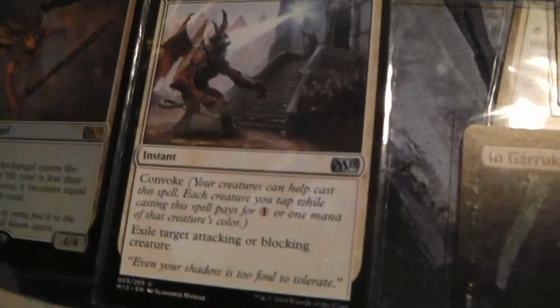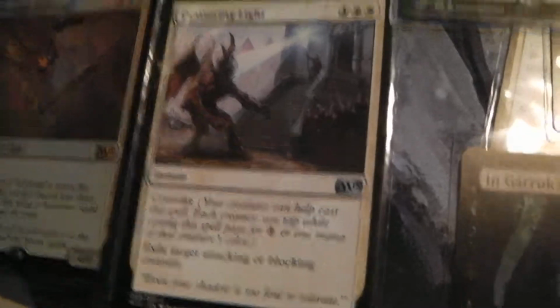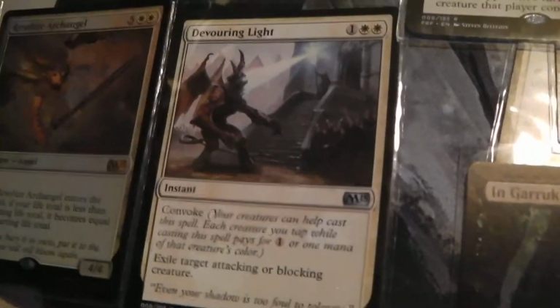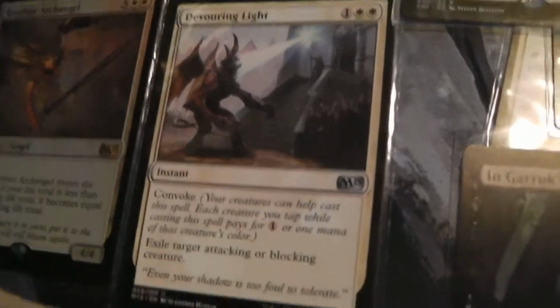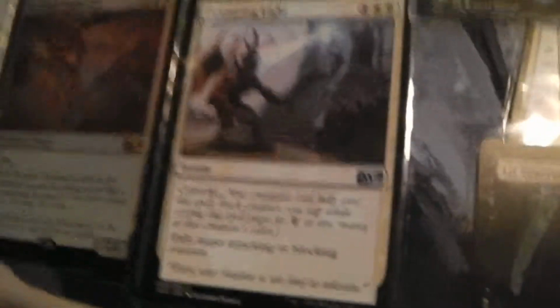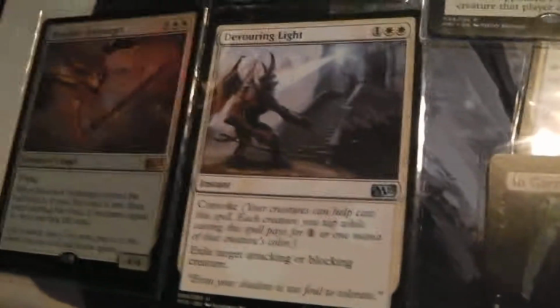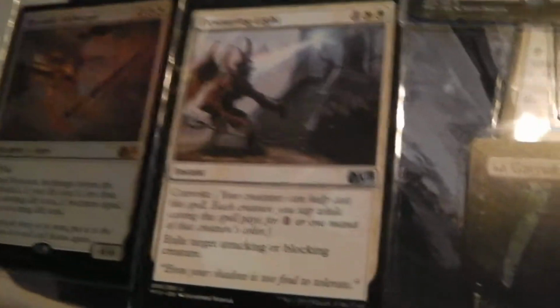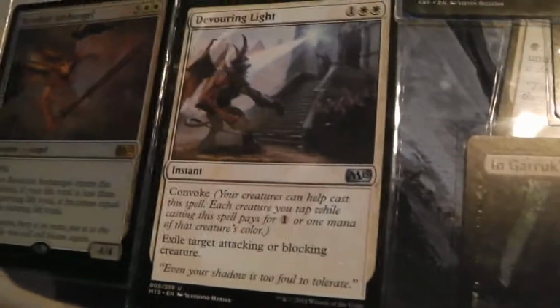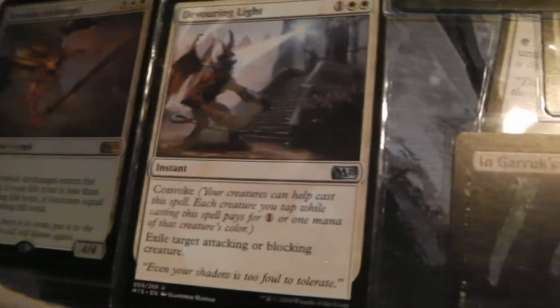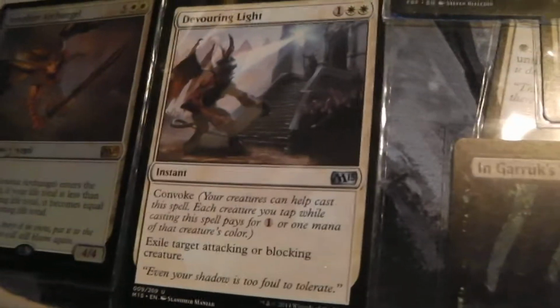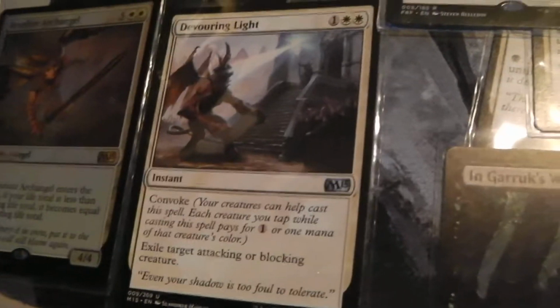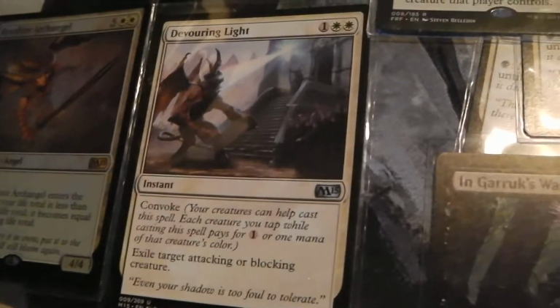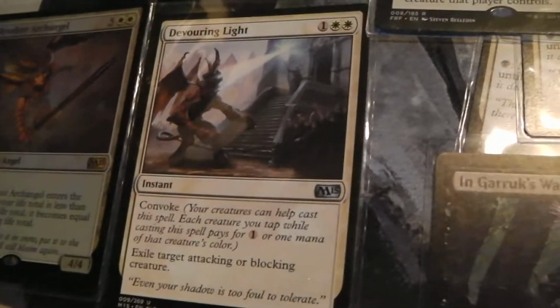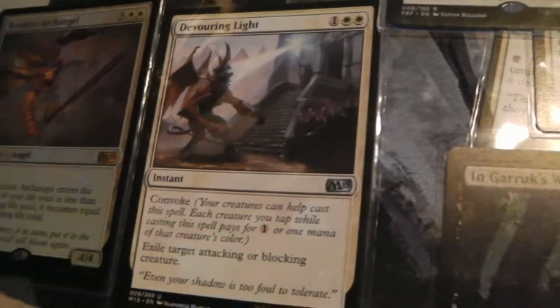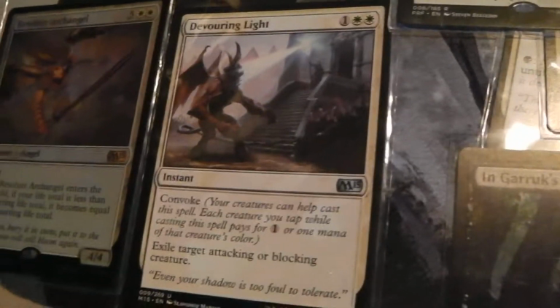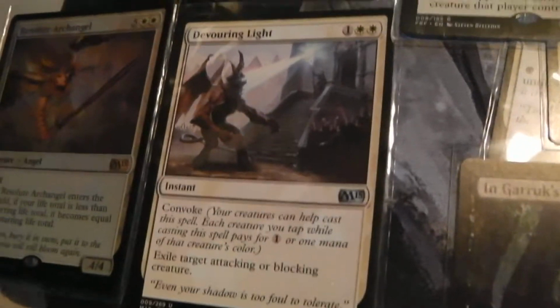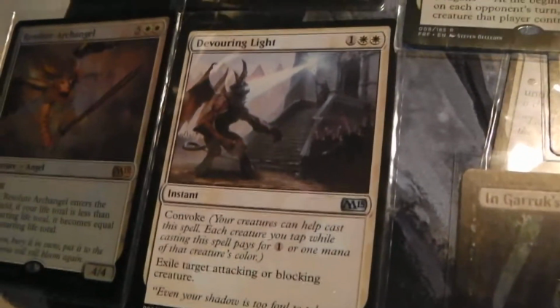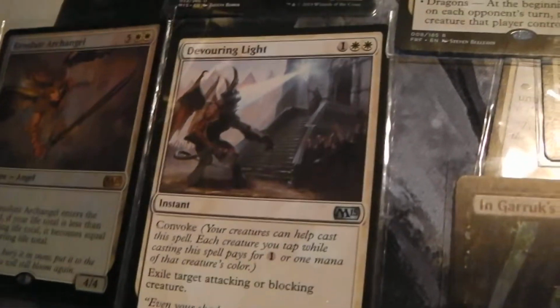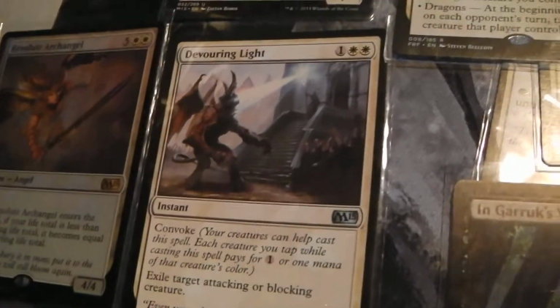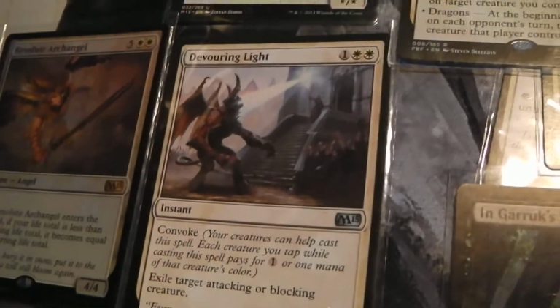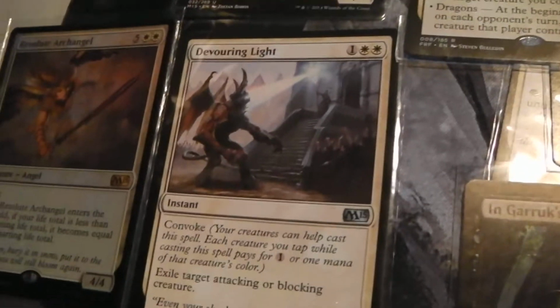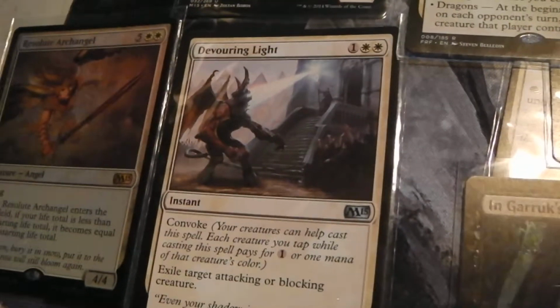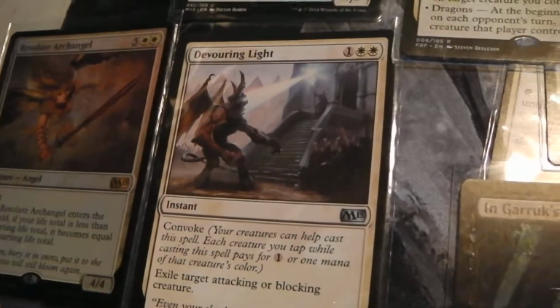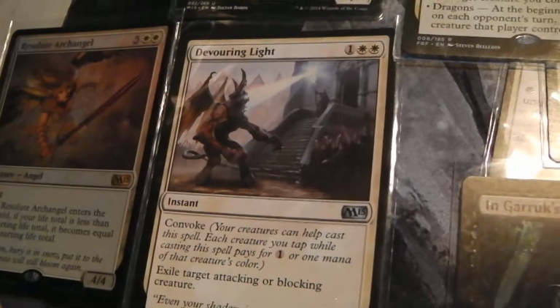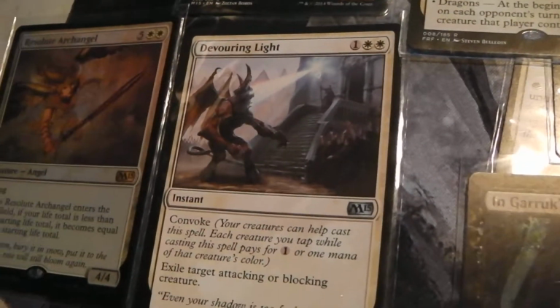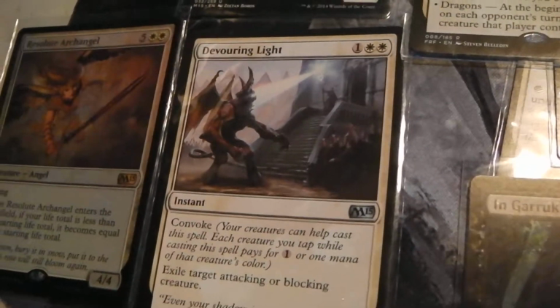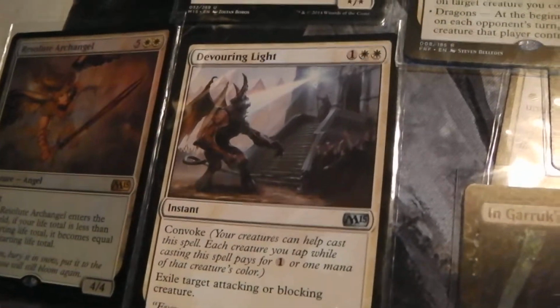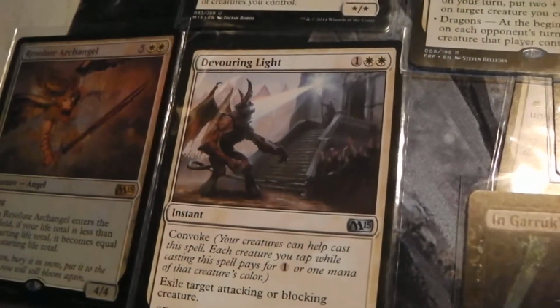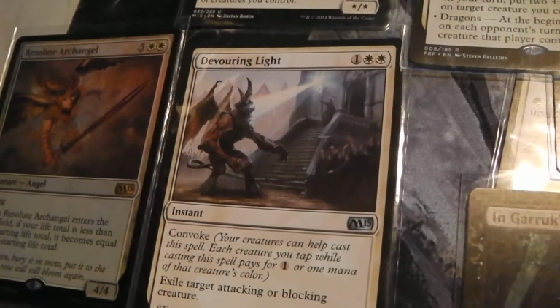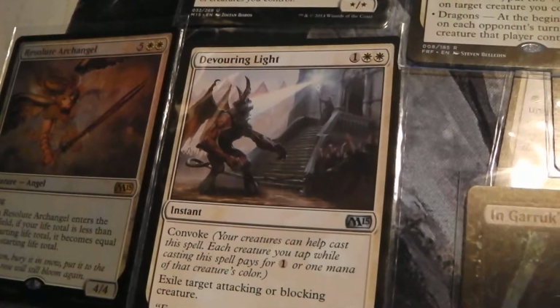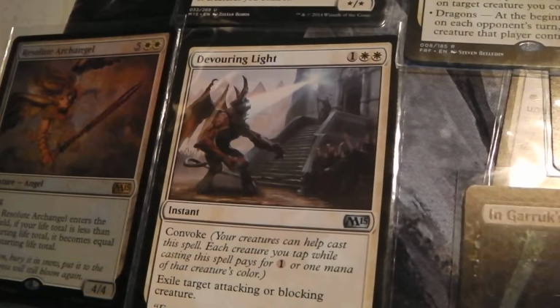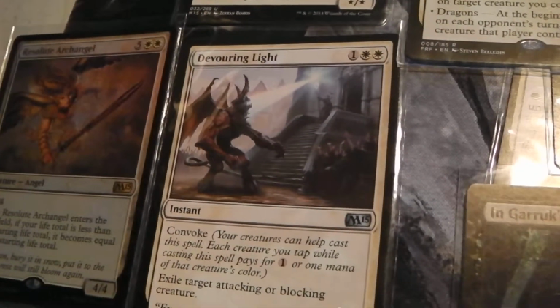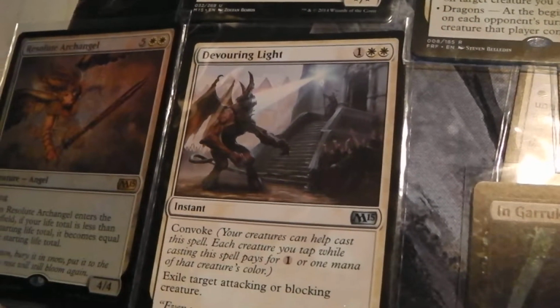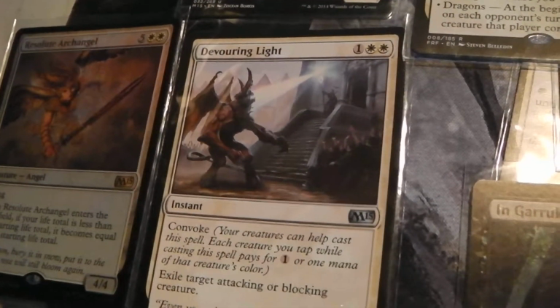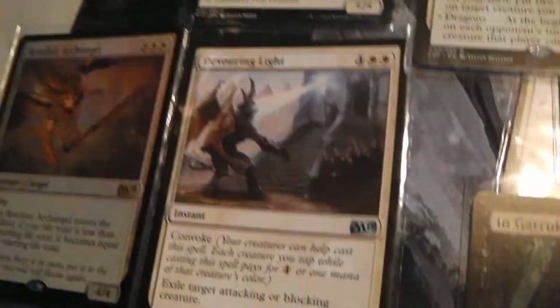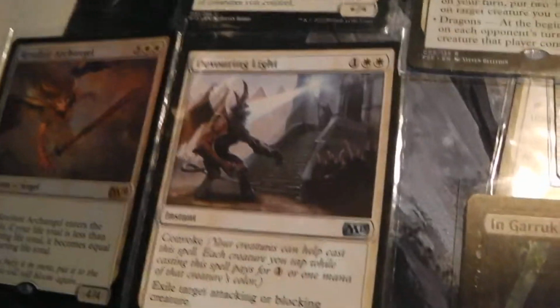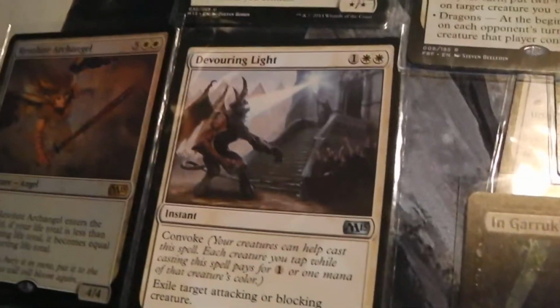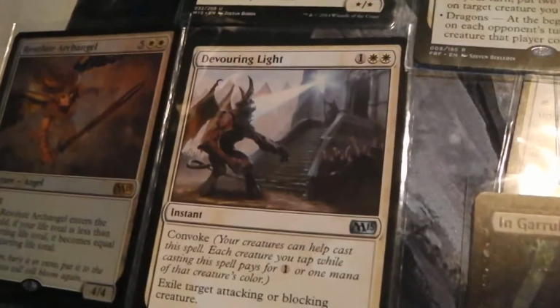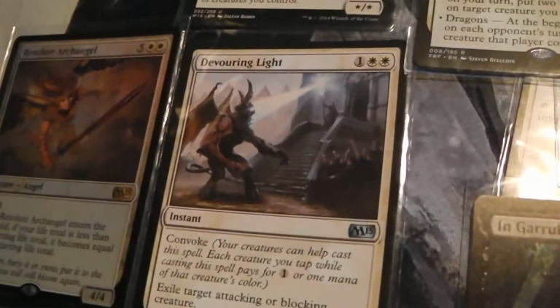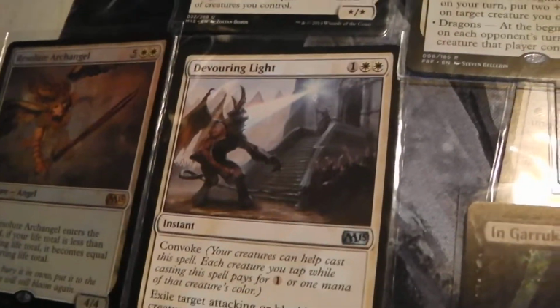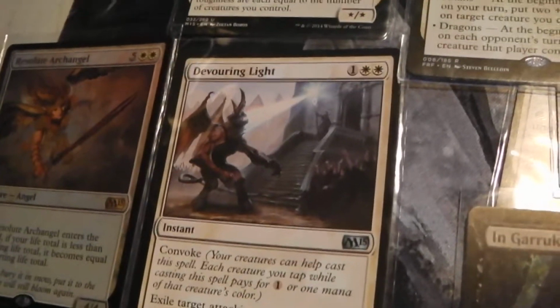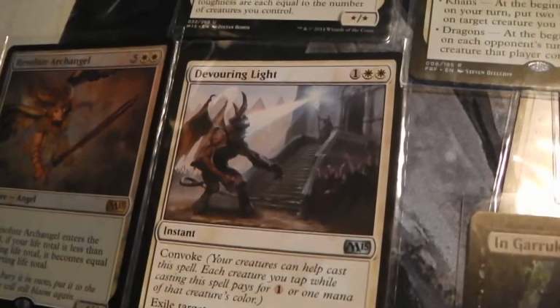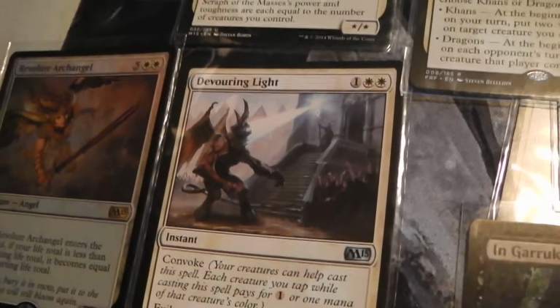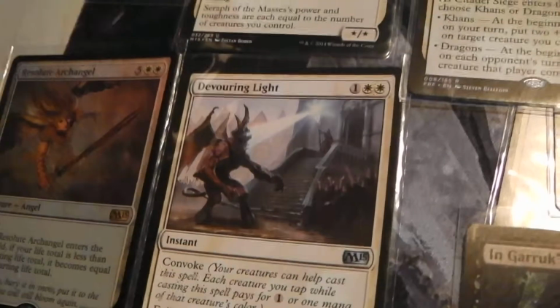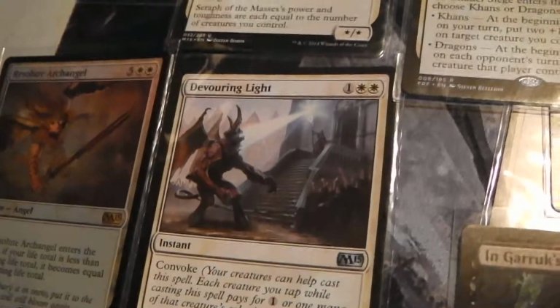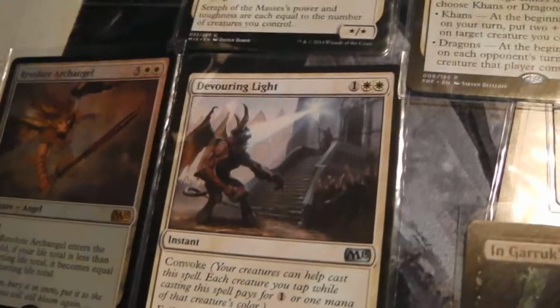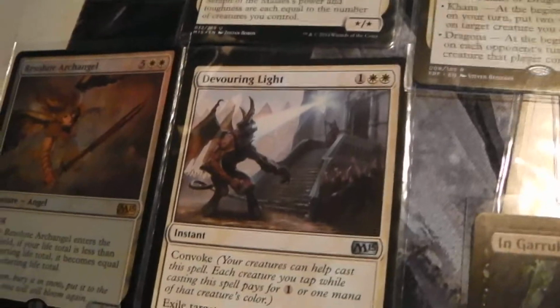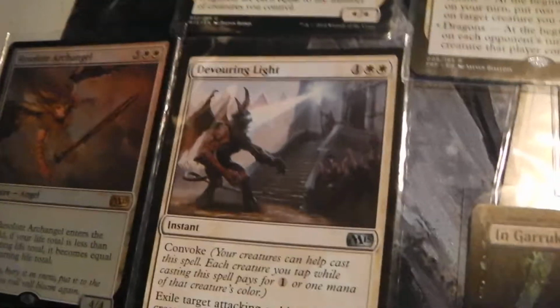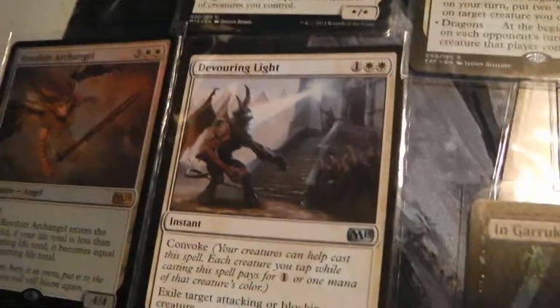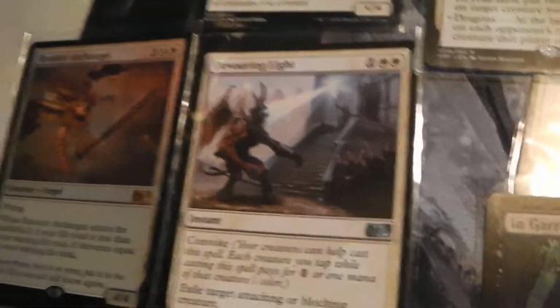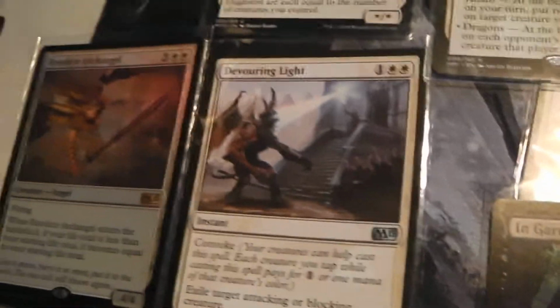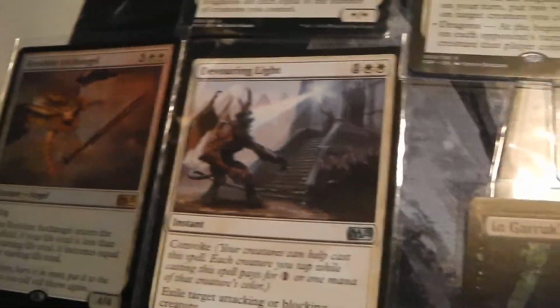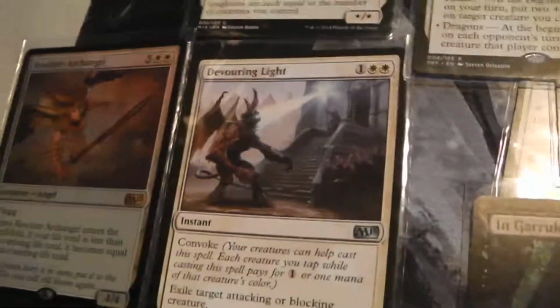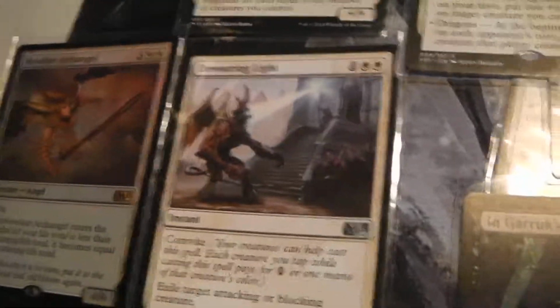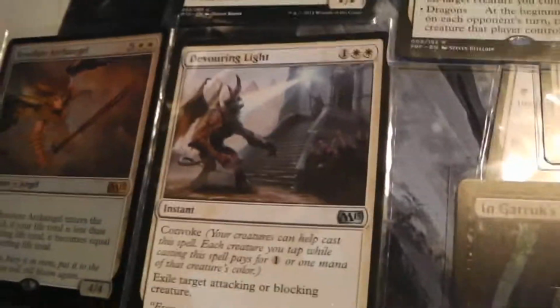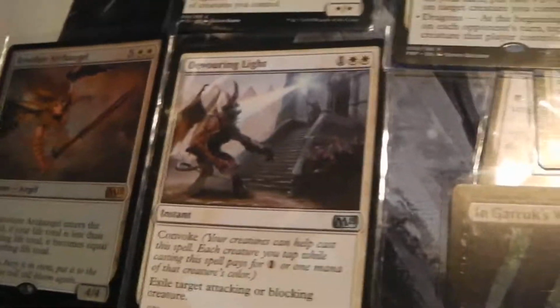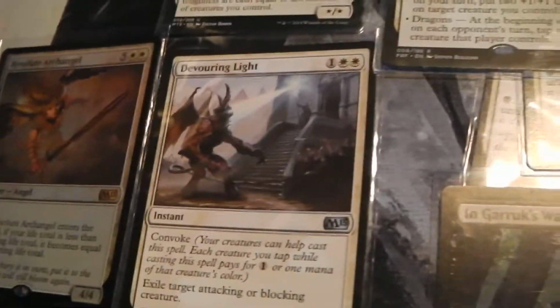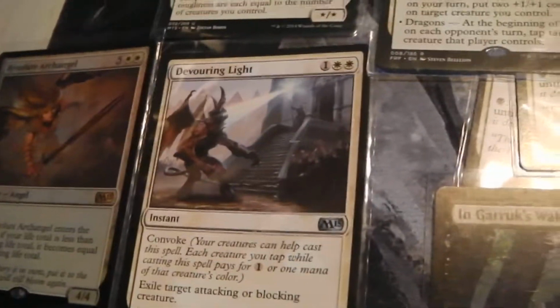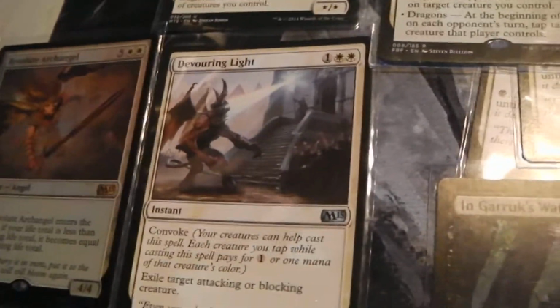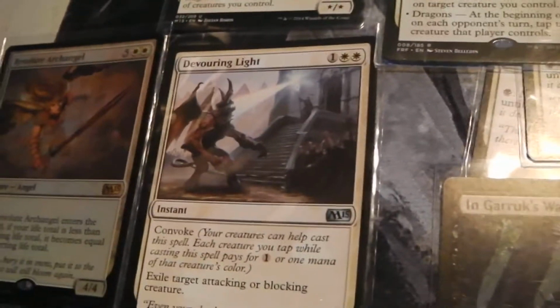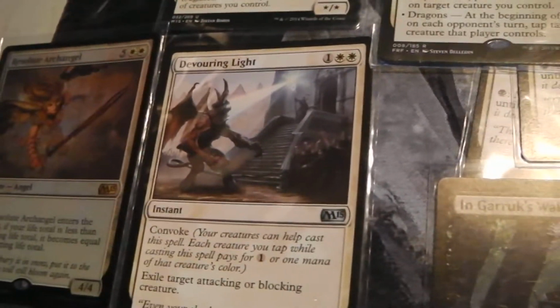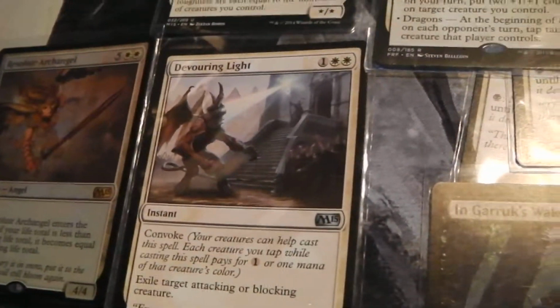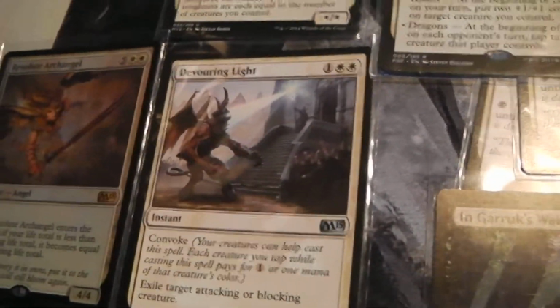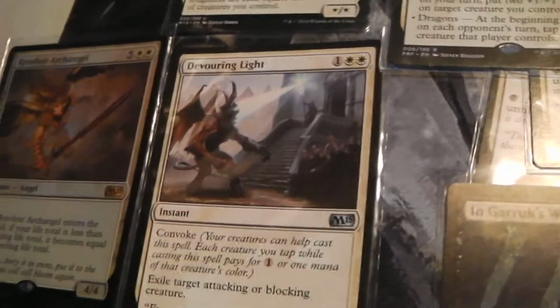Devouring Light — exile target attacking or blocking creature. And it has convoke. It's there just in case.